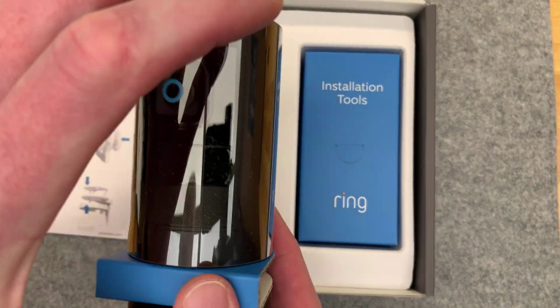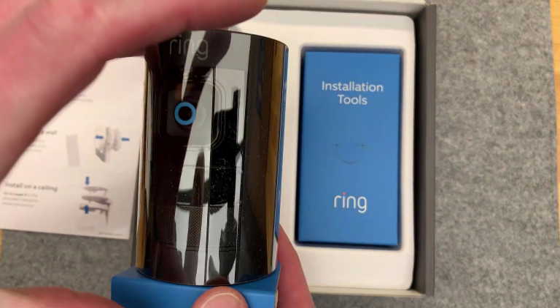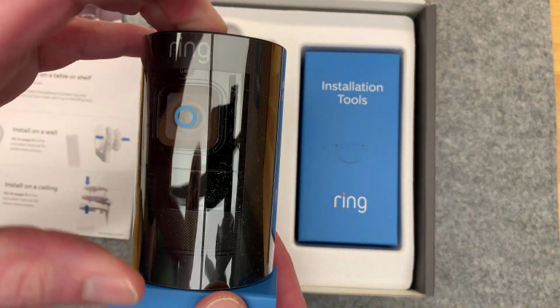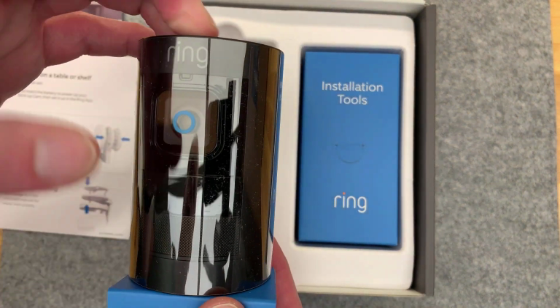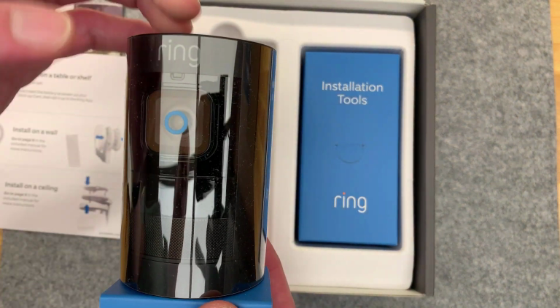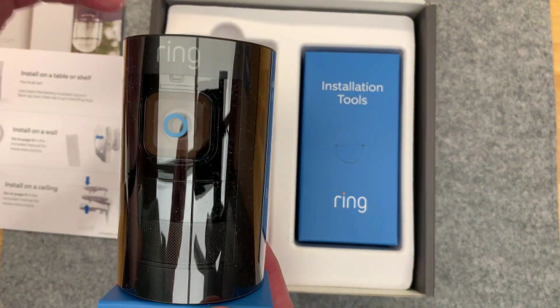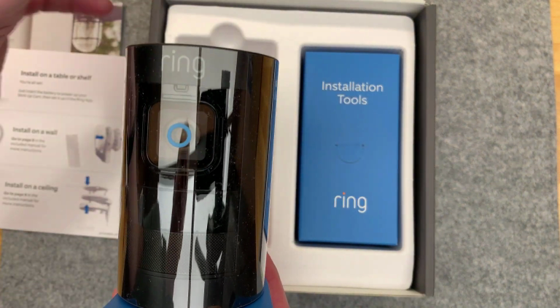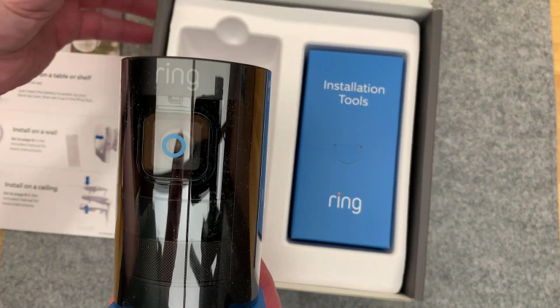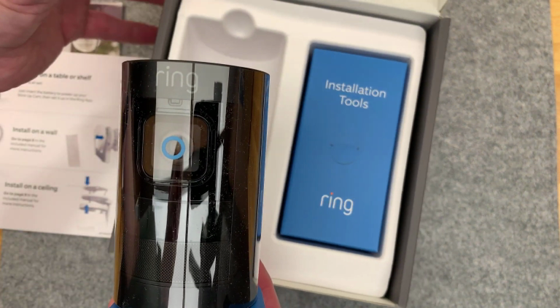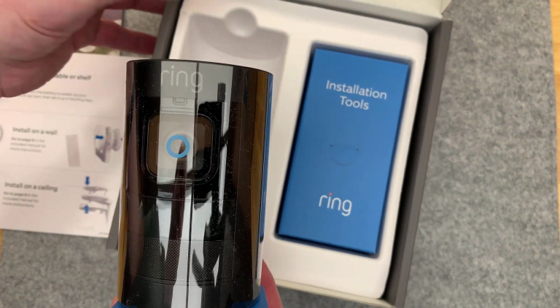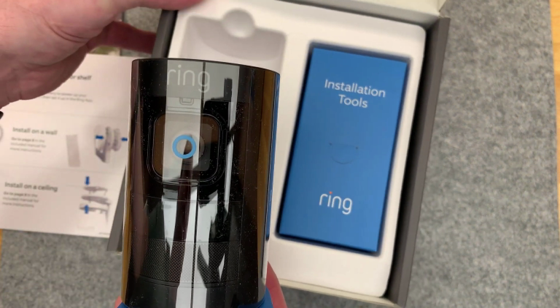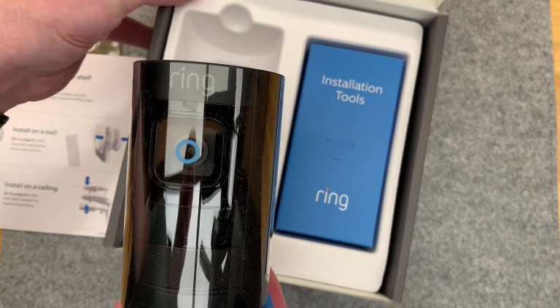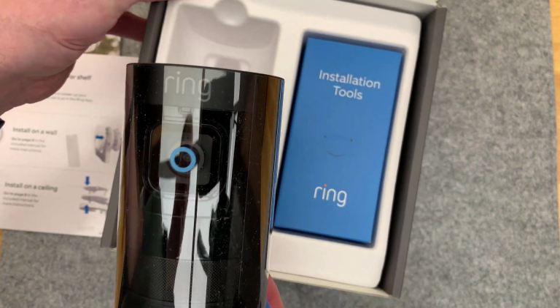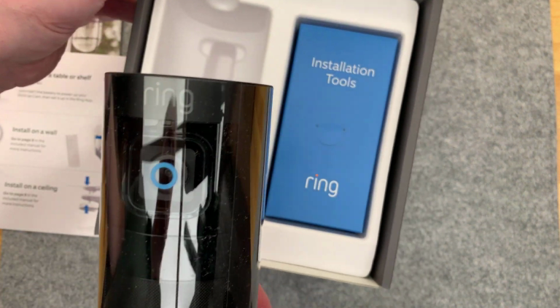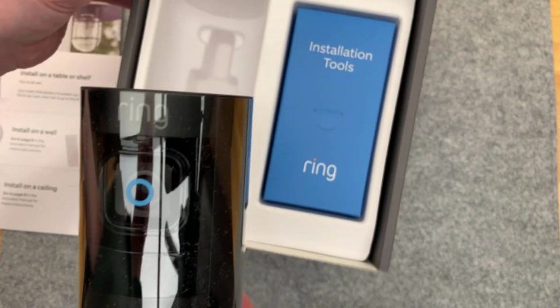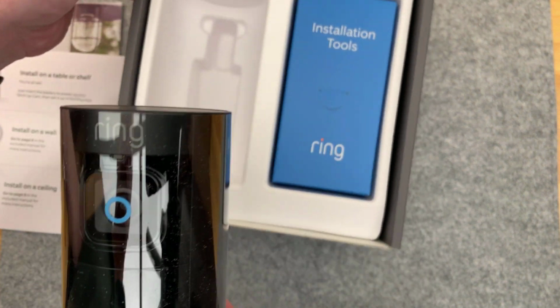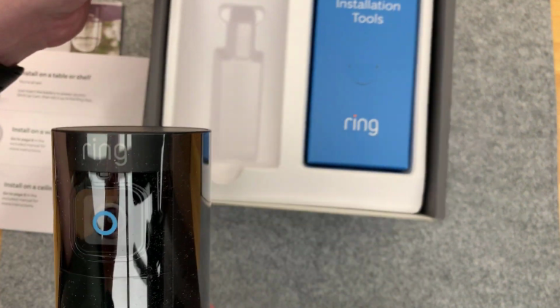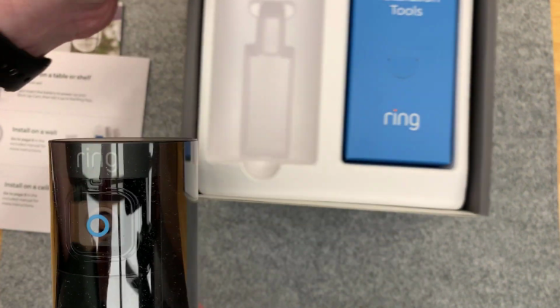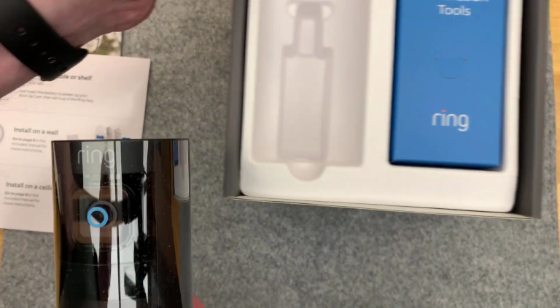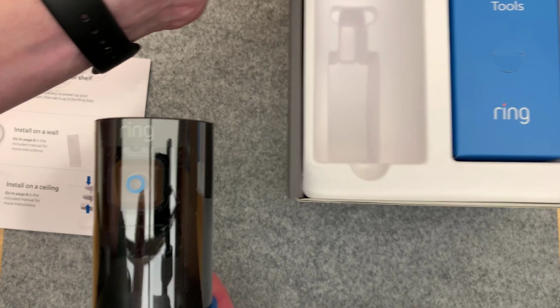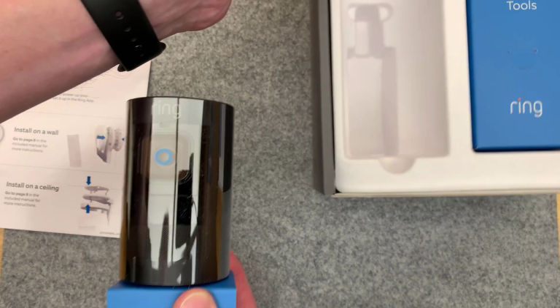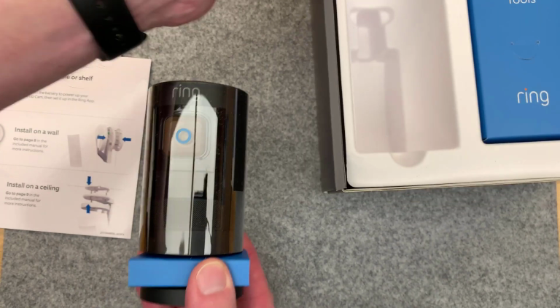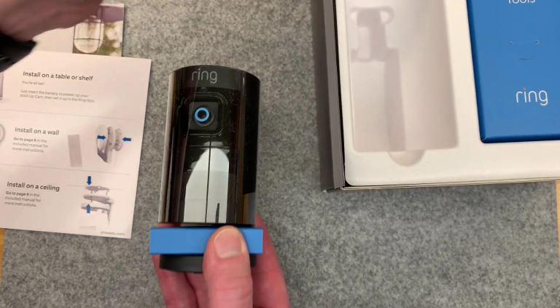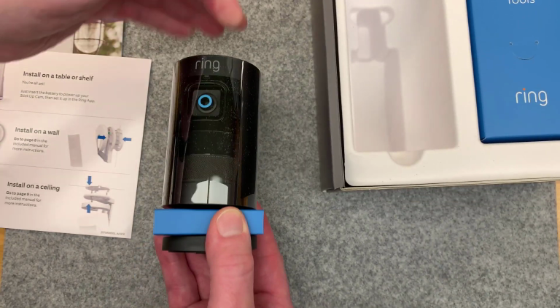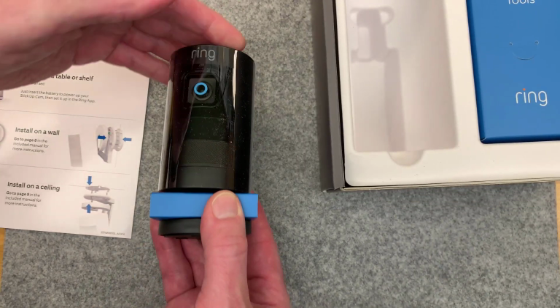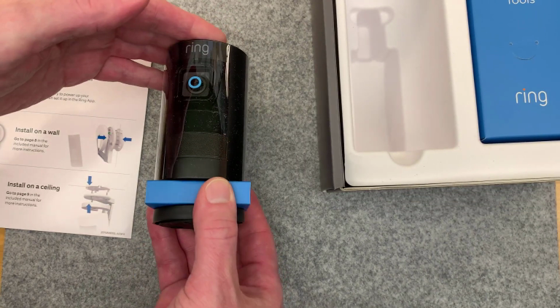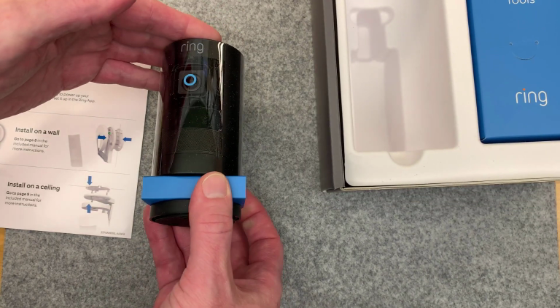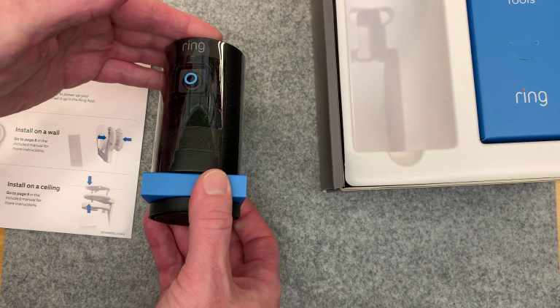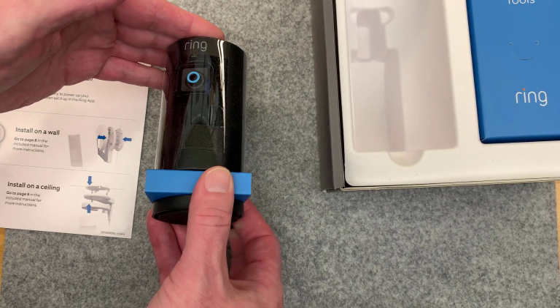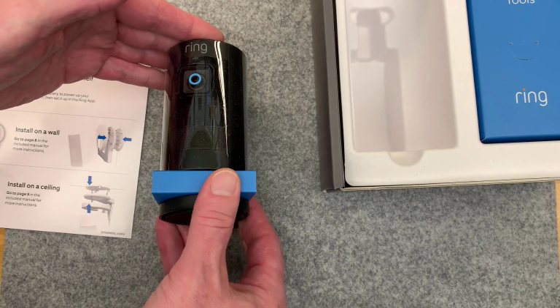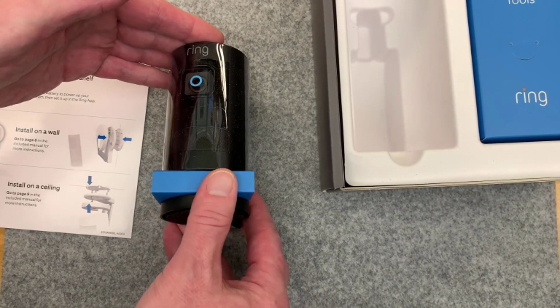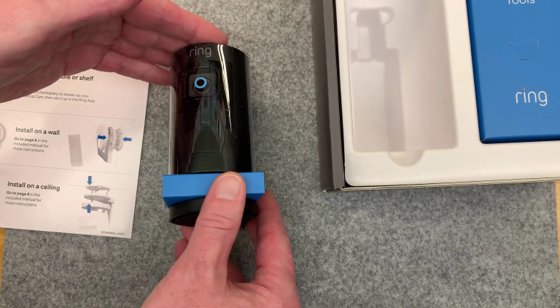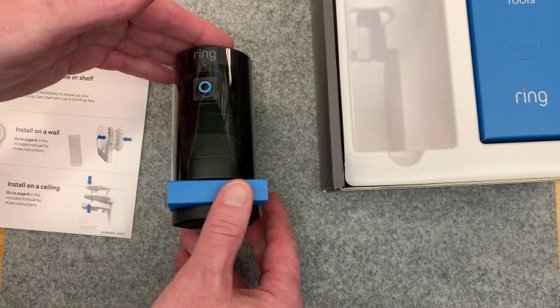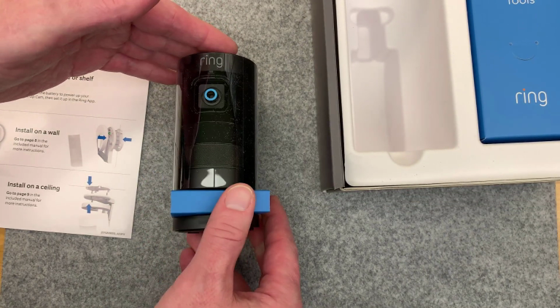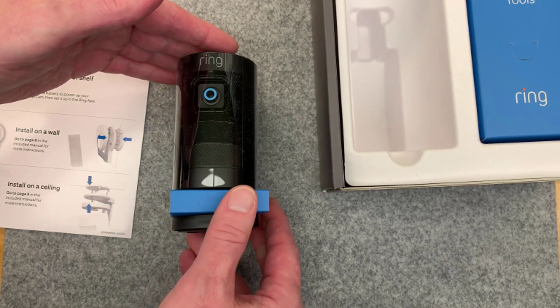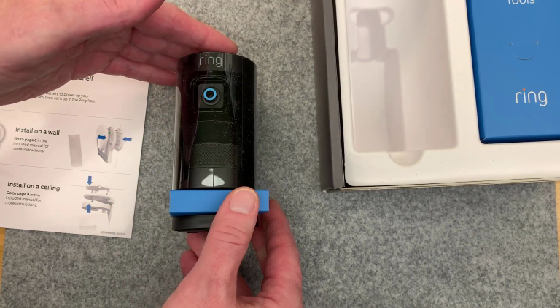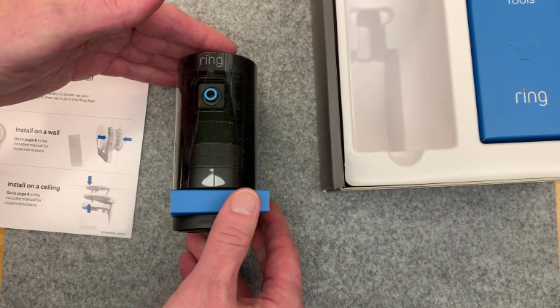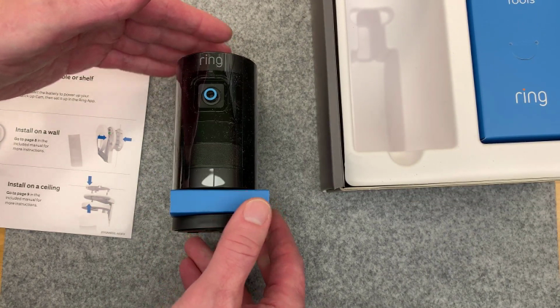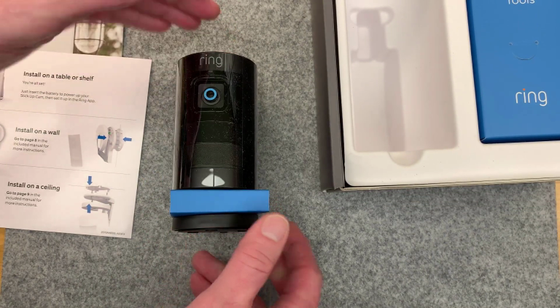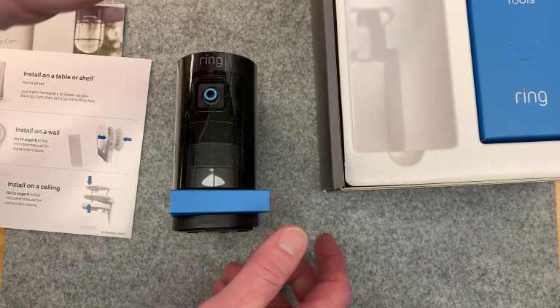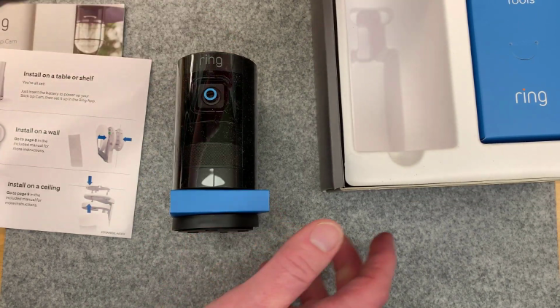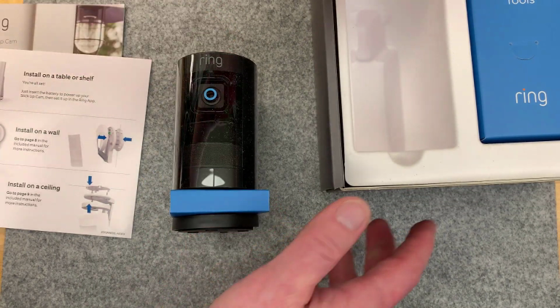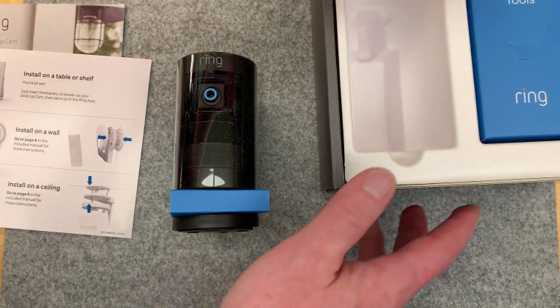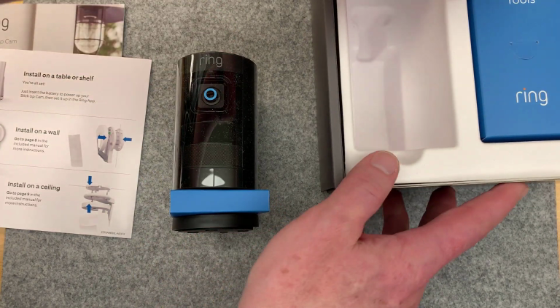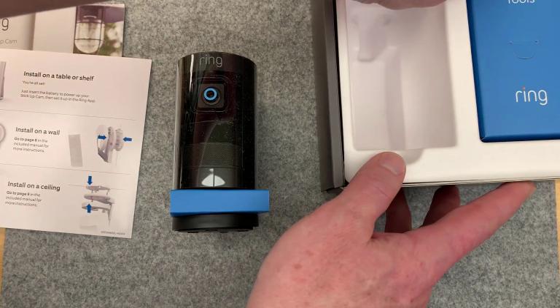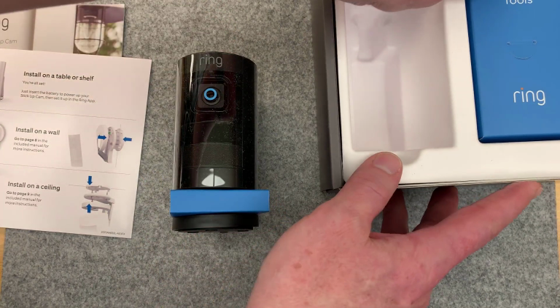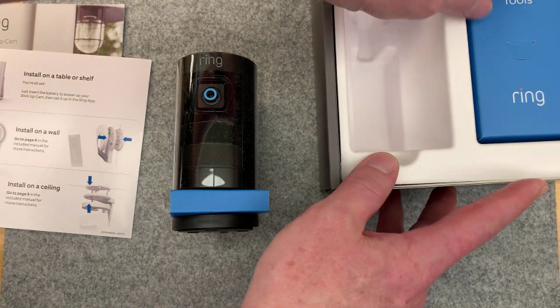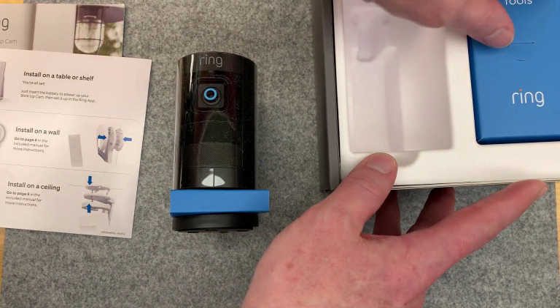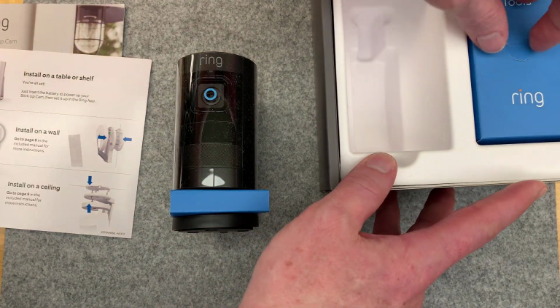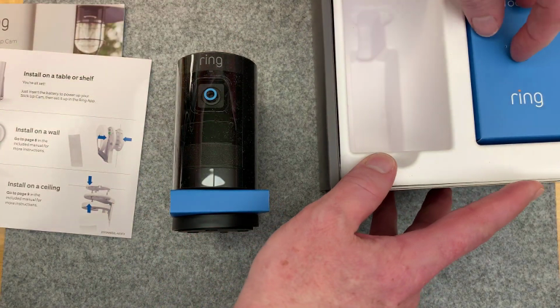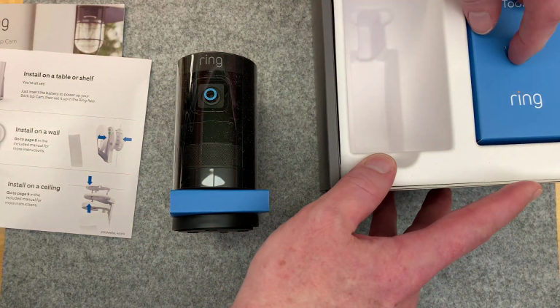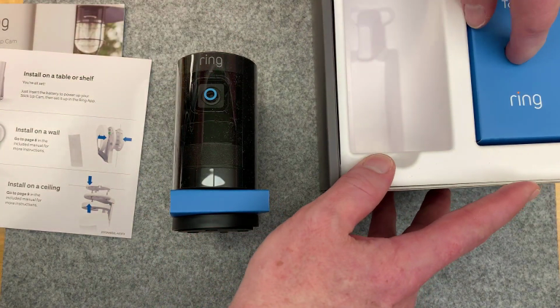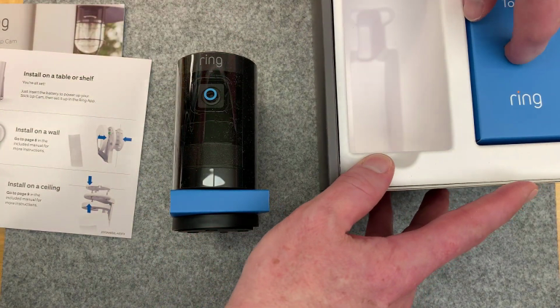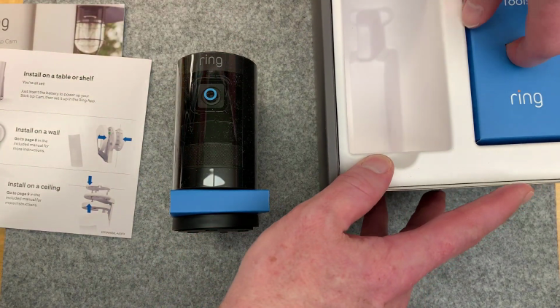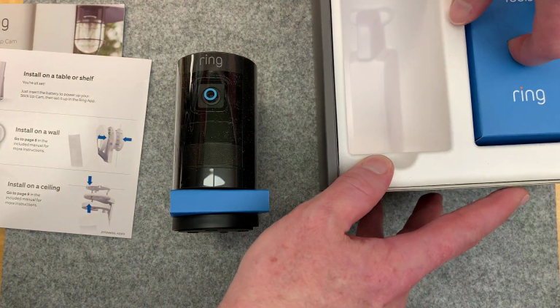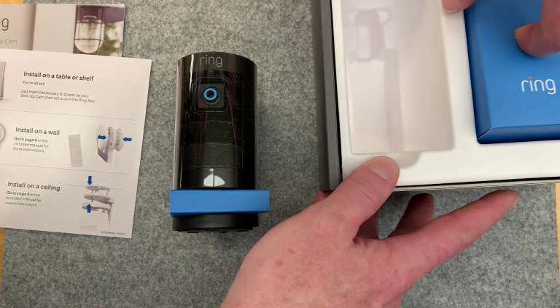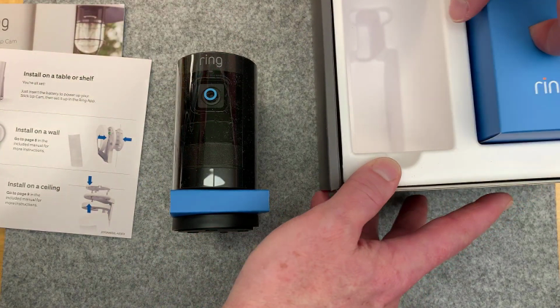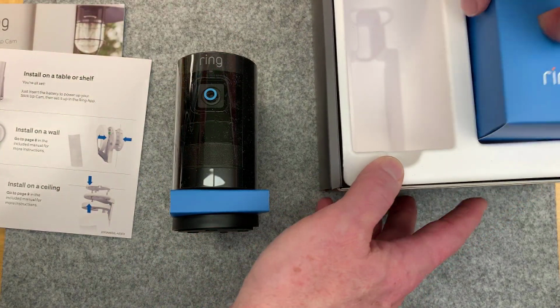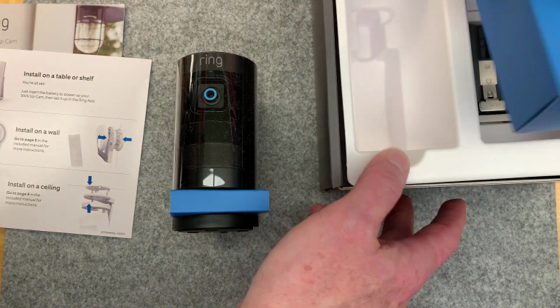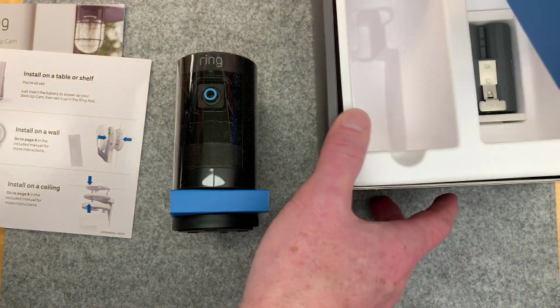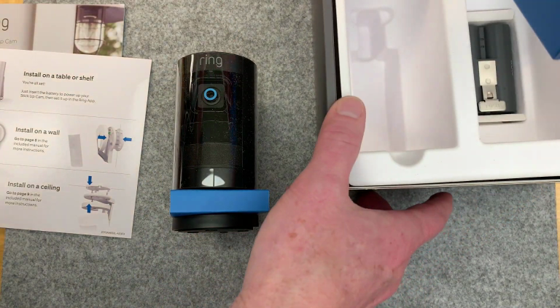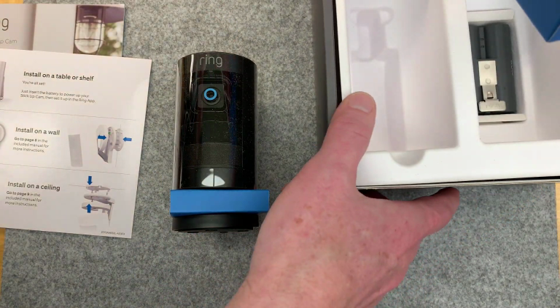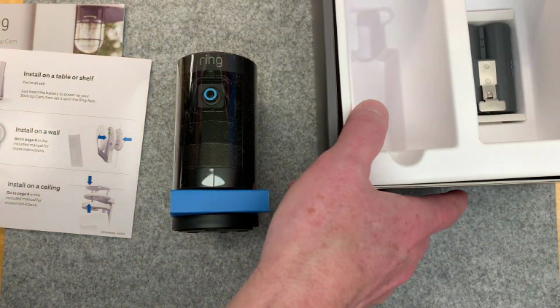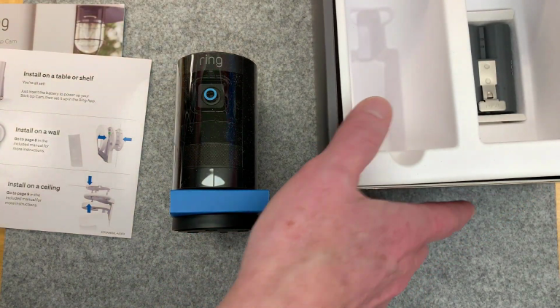This is smaller than I was thinking - that's good. Definitely a good thing. It'll help me fit it in various places when I'm using this.